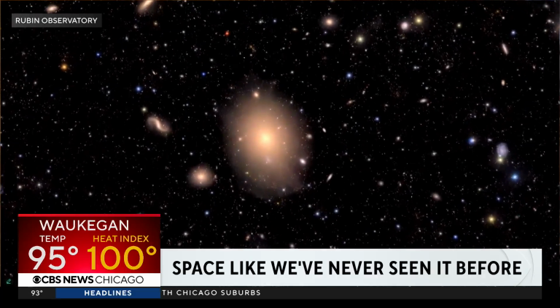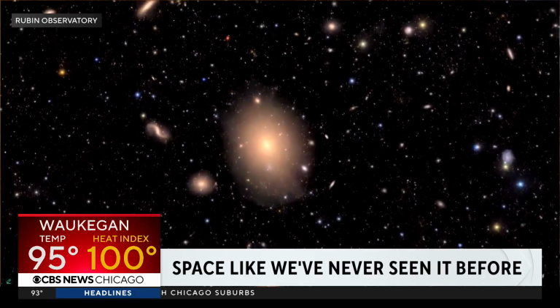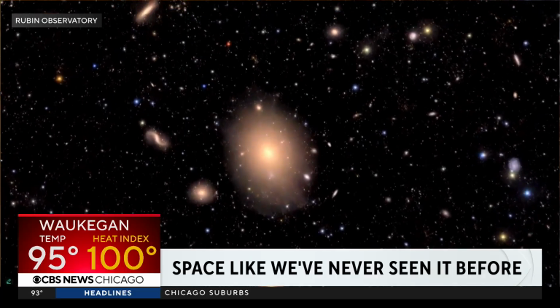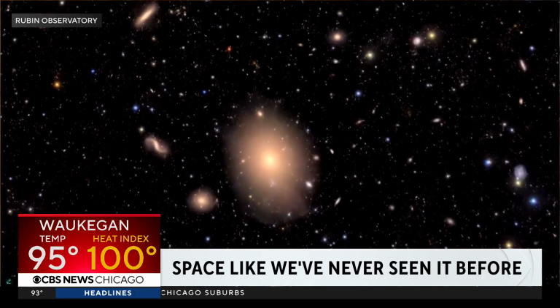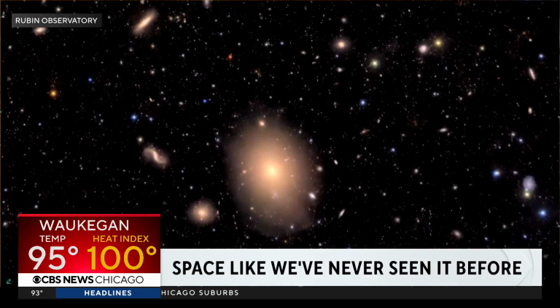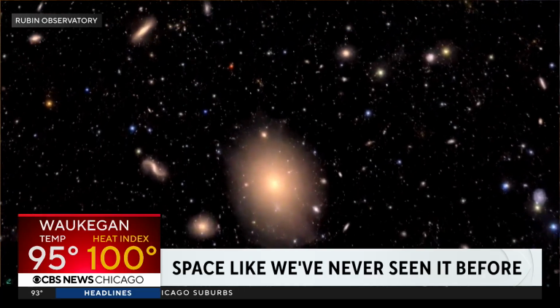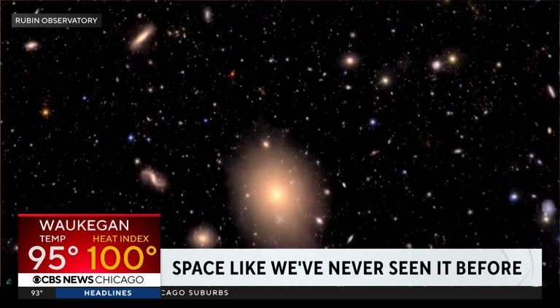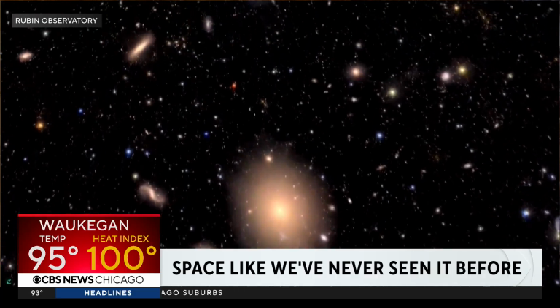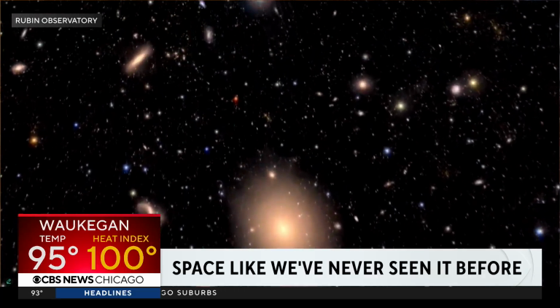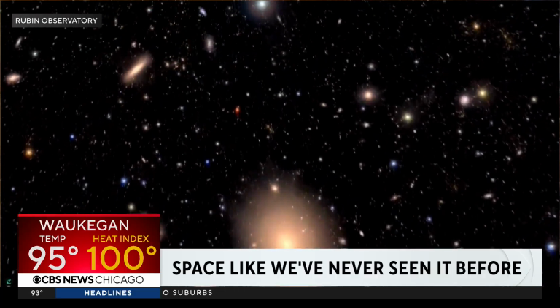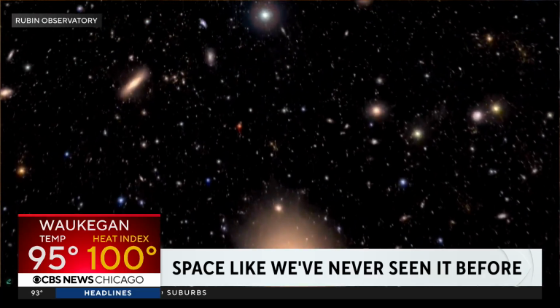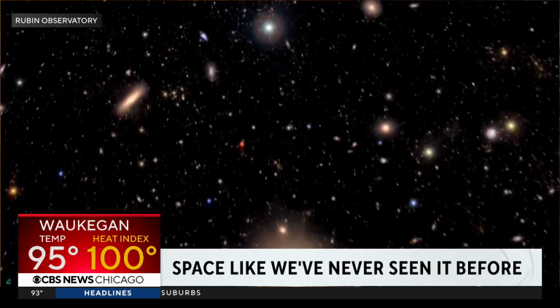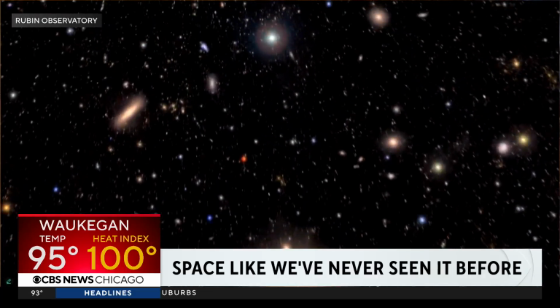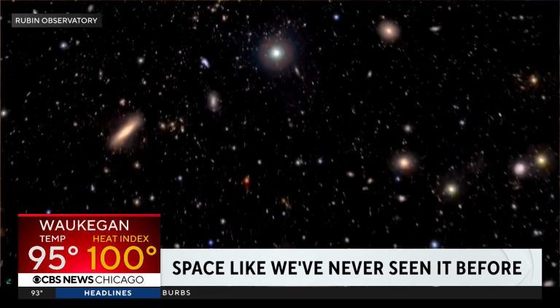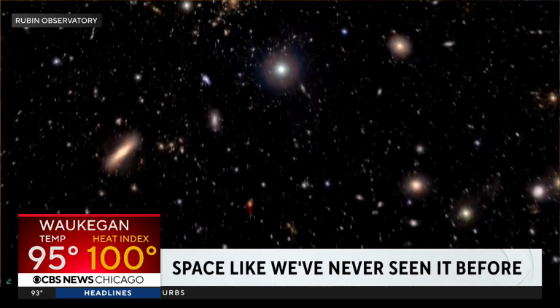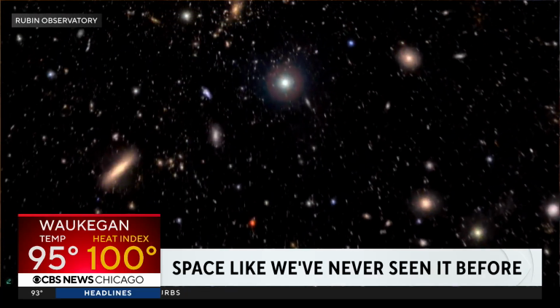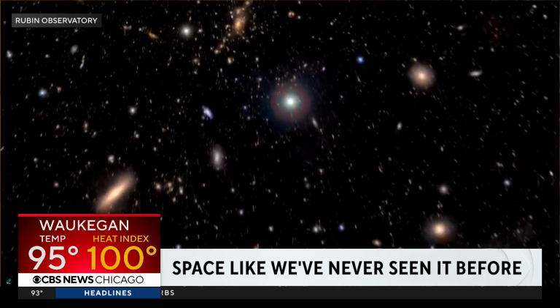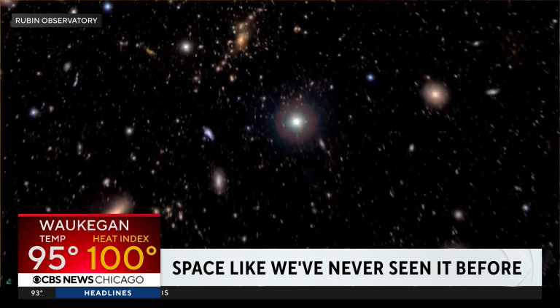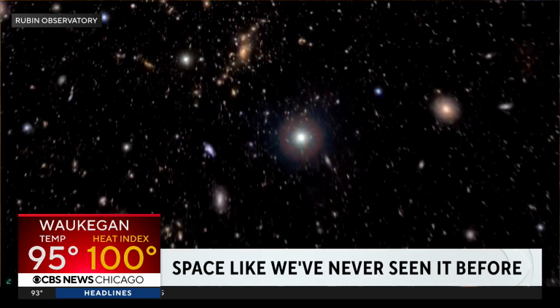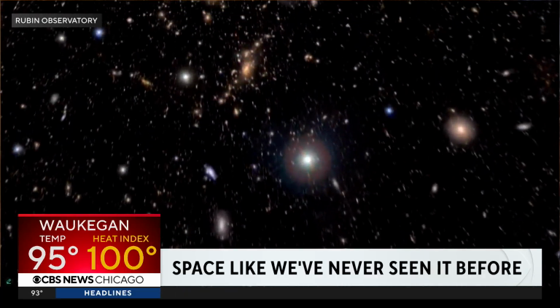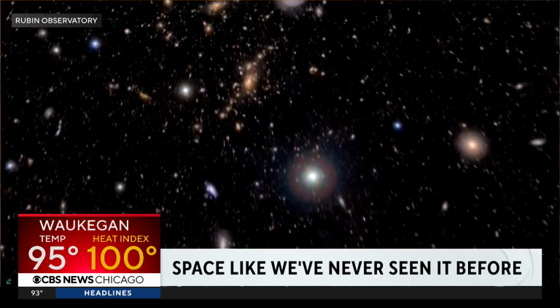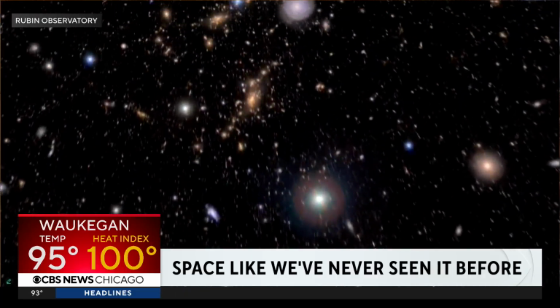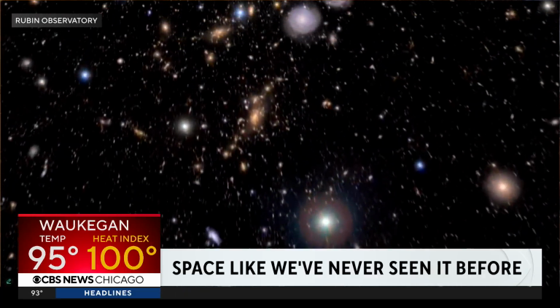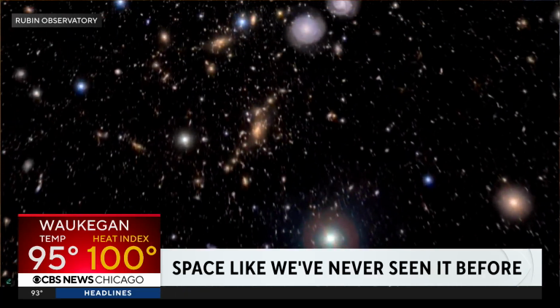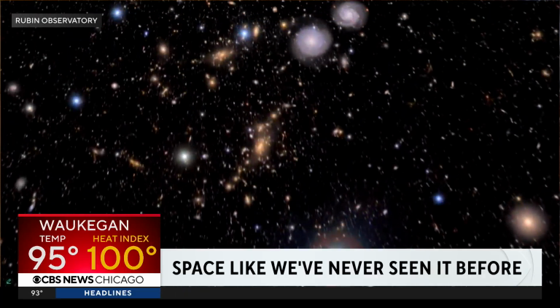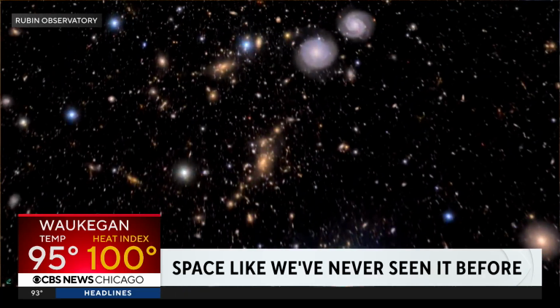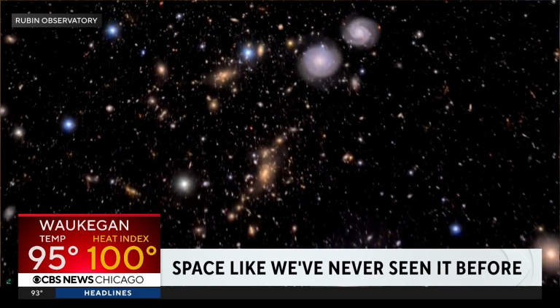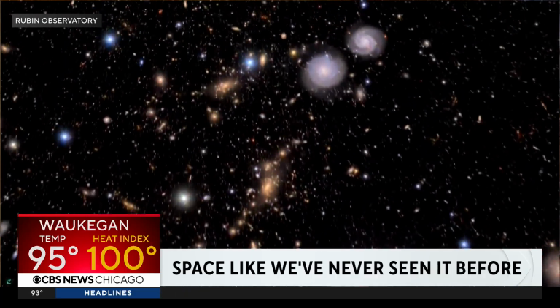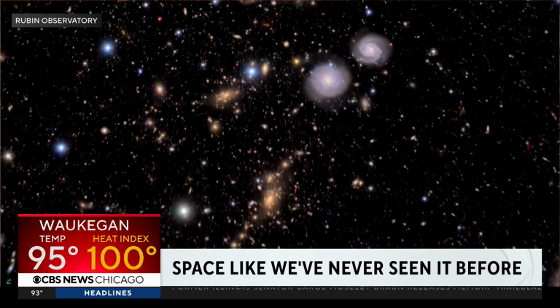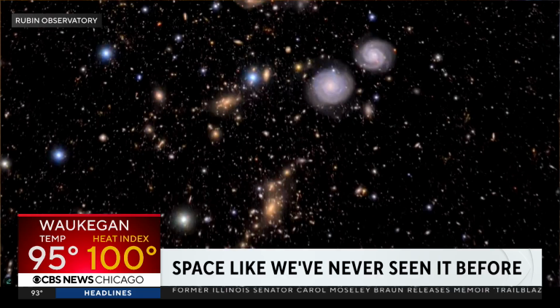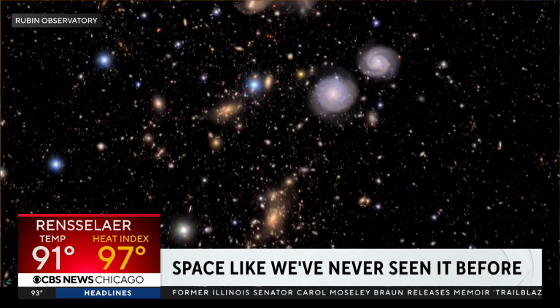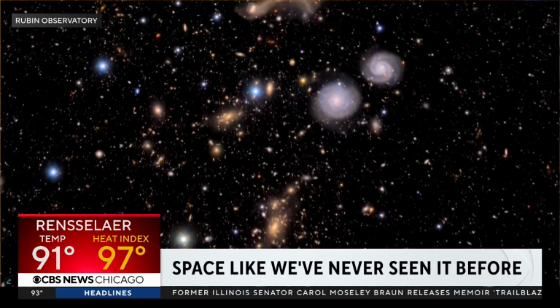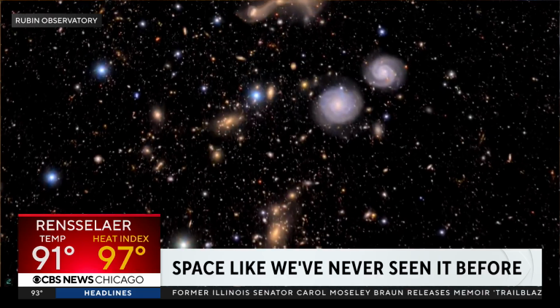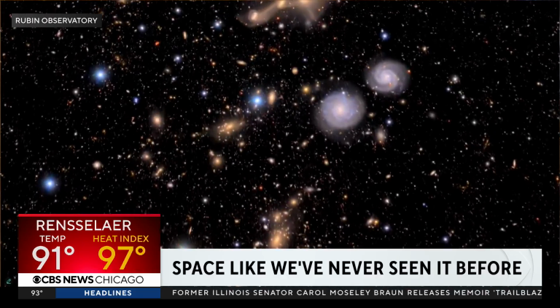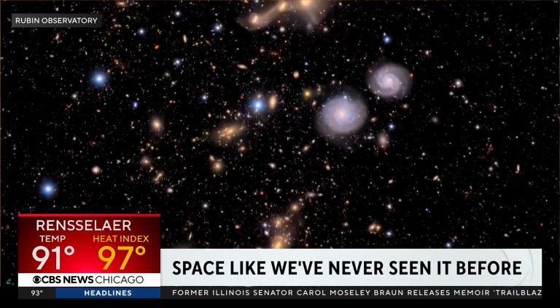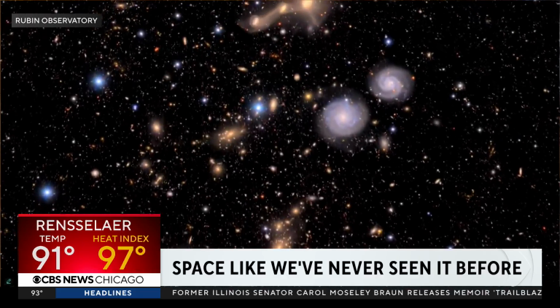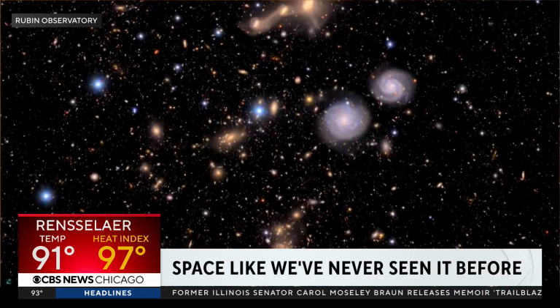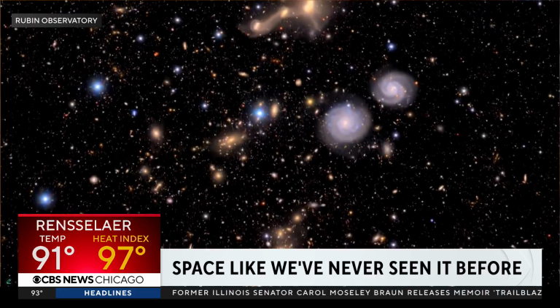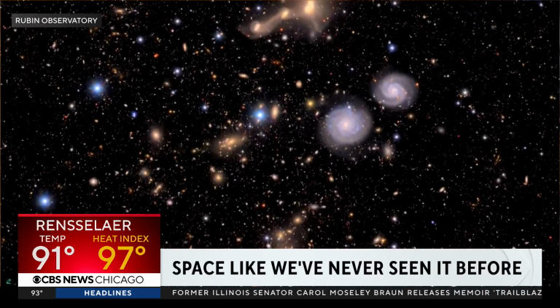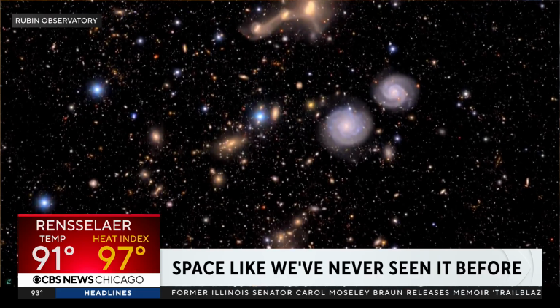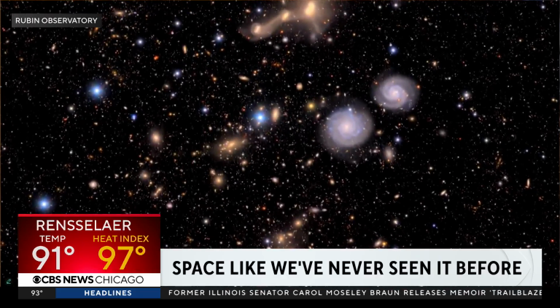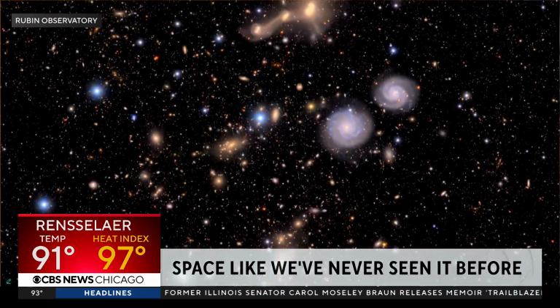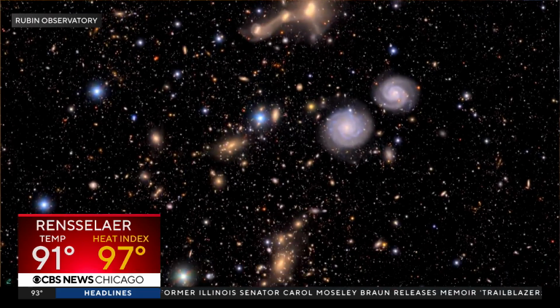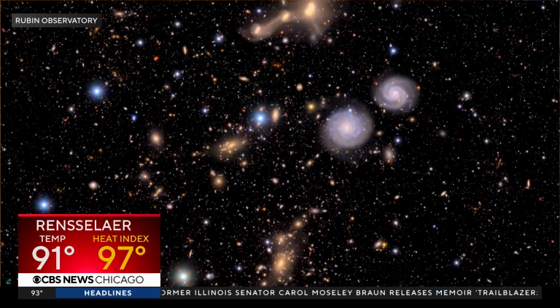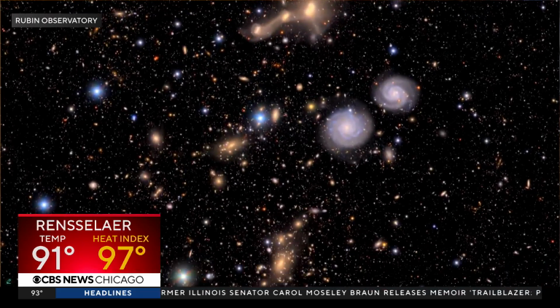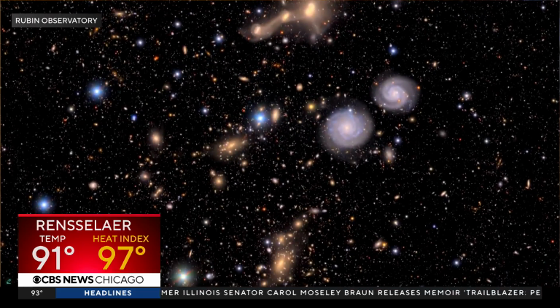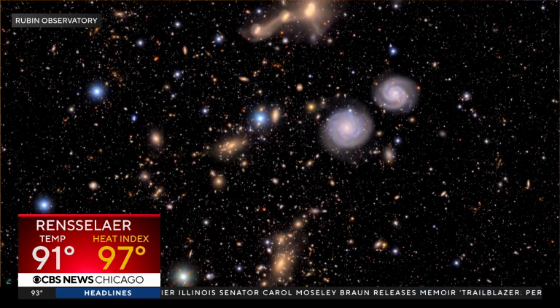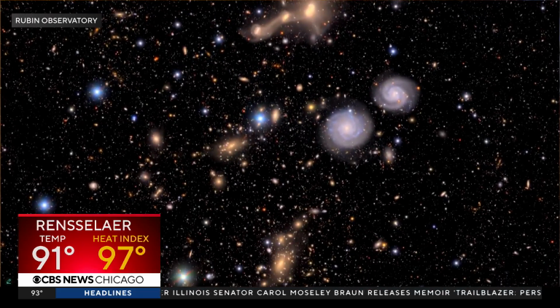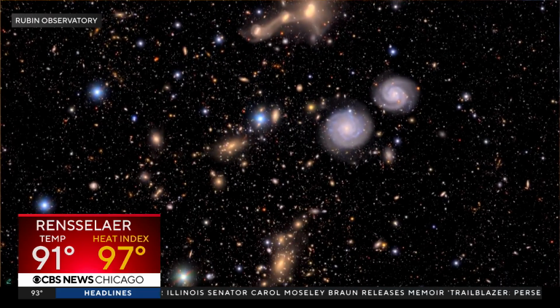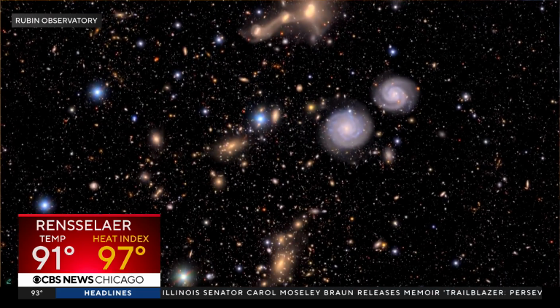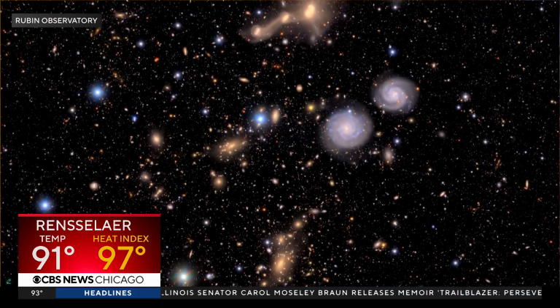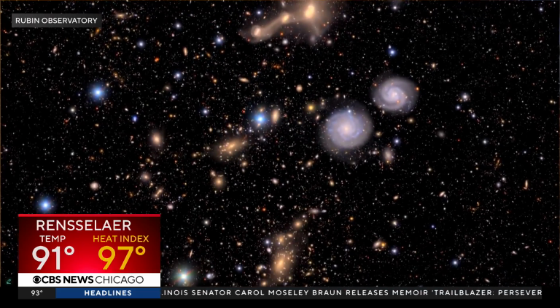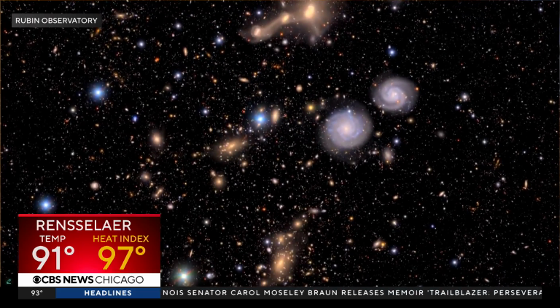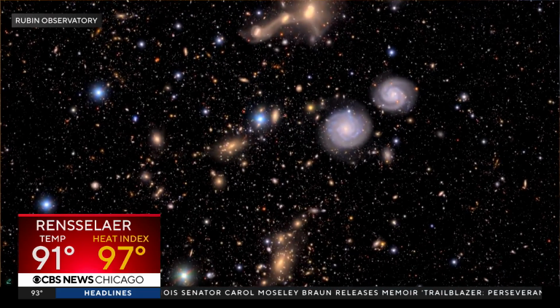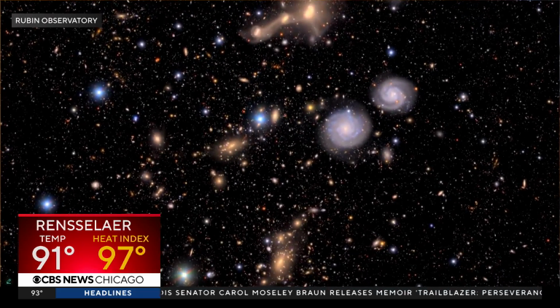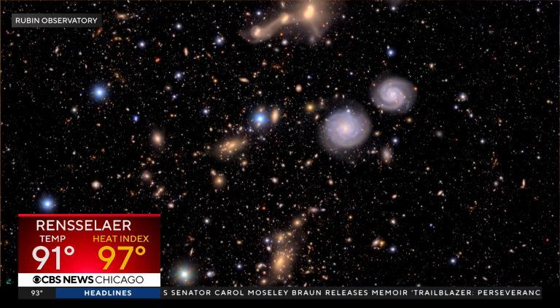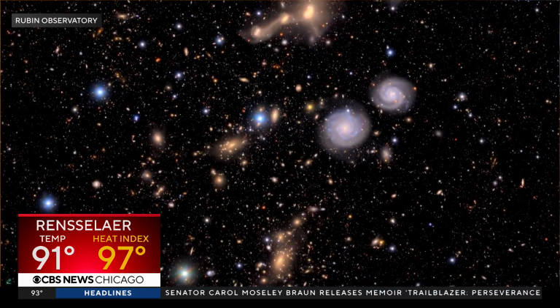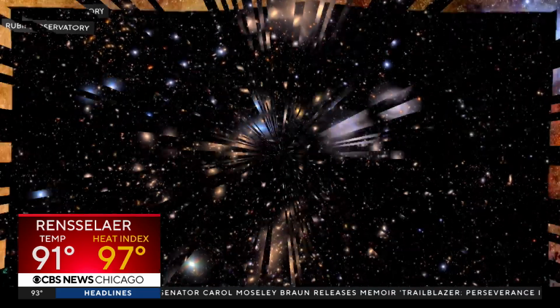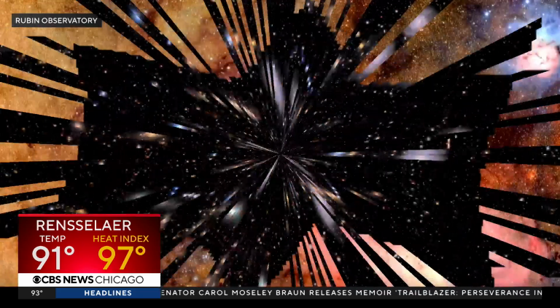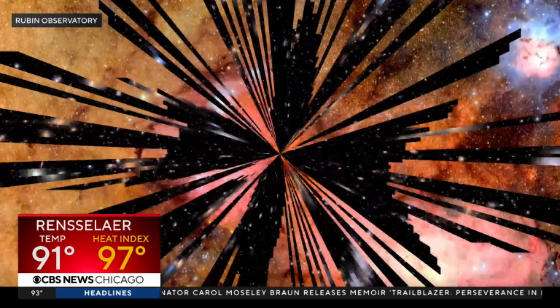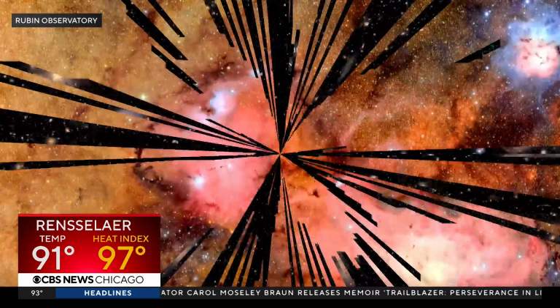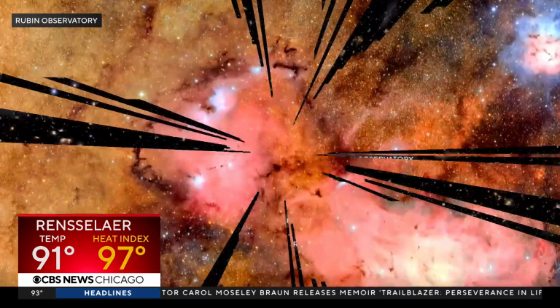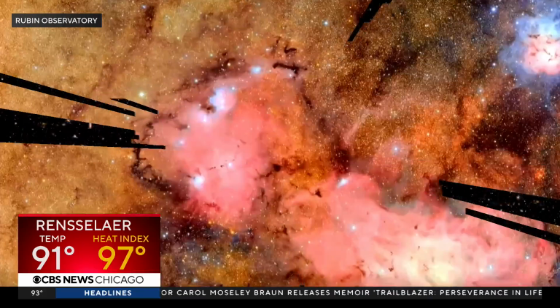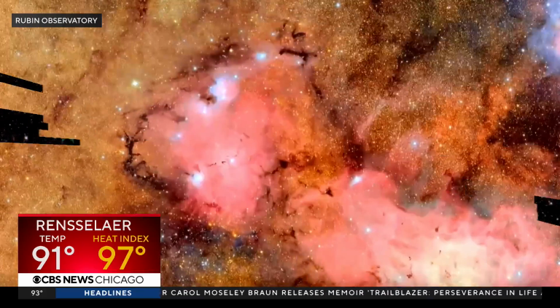And there you can see it. It's almost like kind of like confetti, right? Countless stars and galaxies. Beautiful. Here's another one.